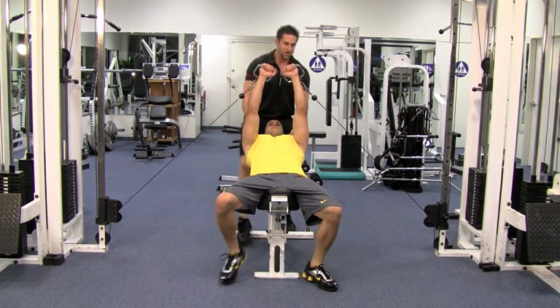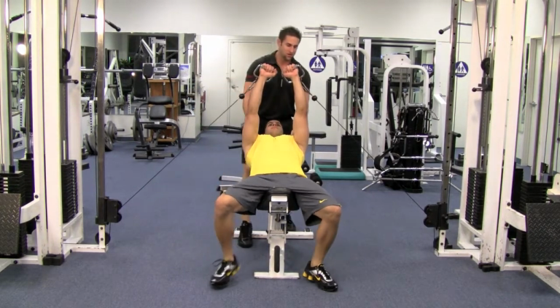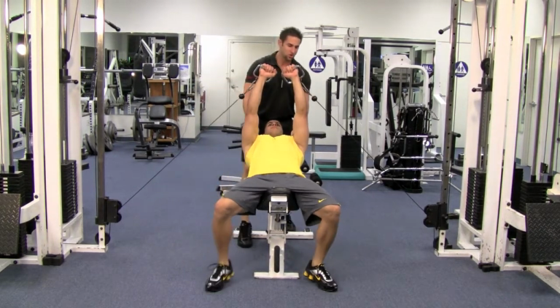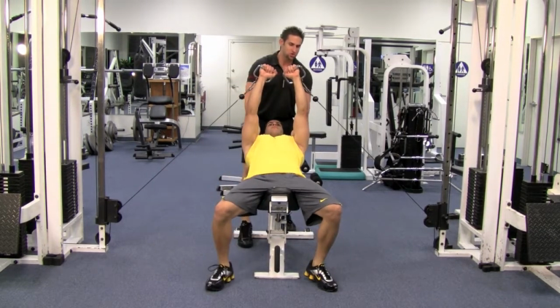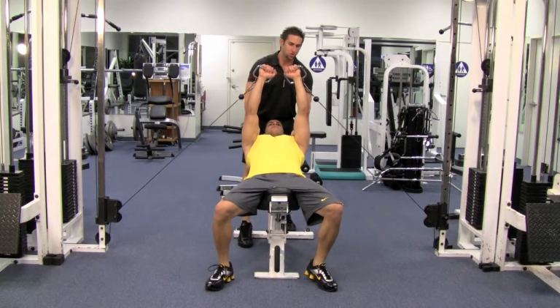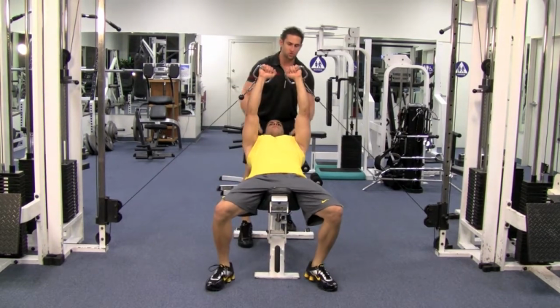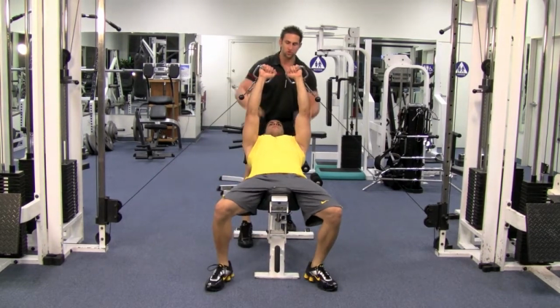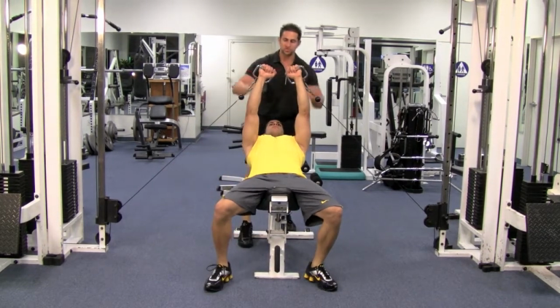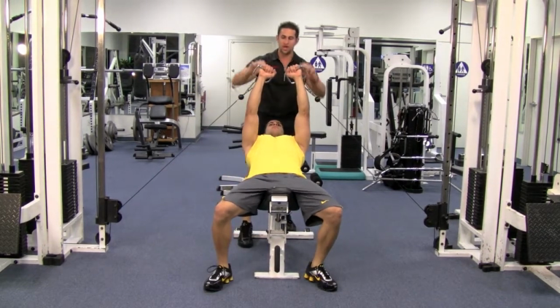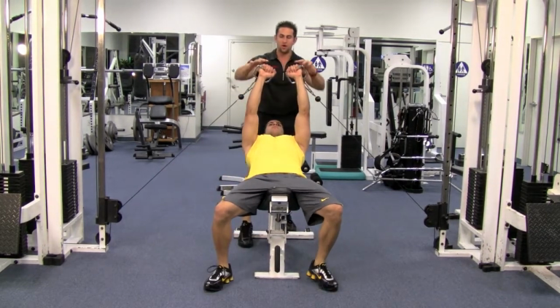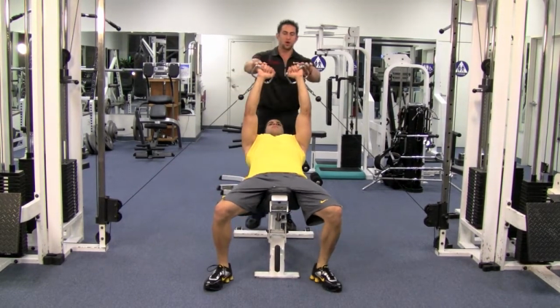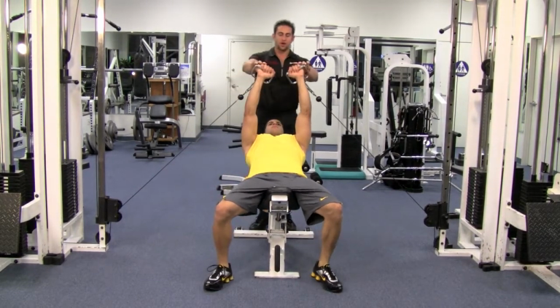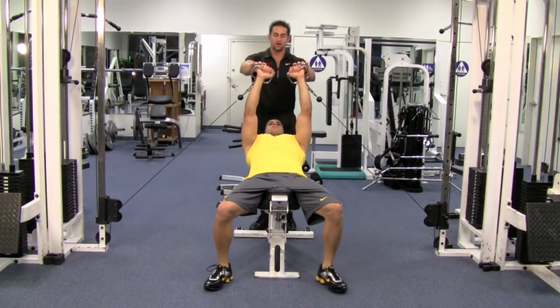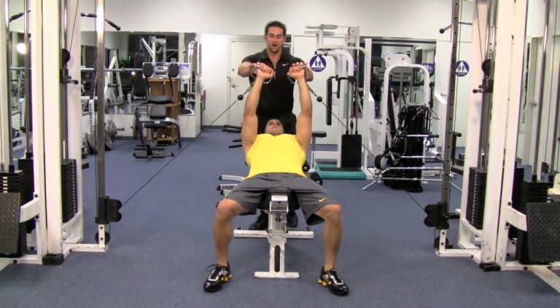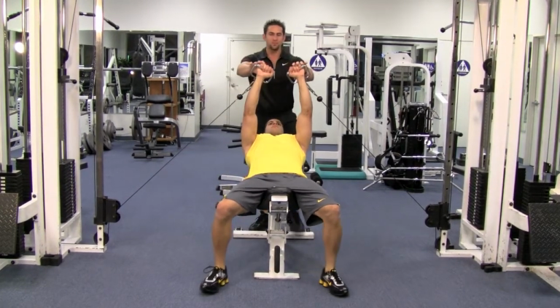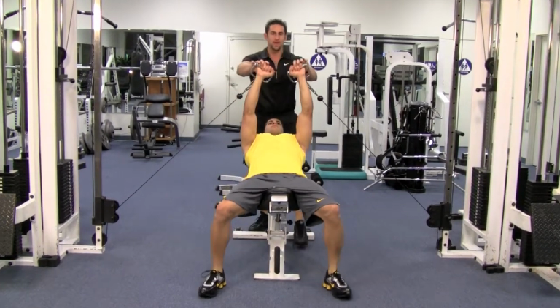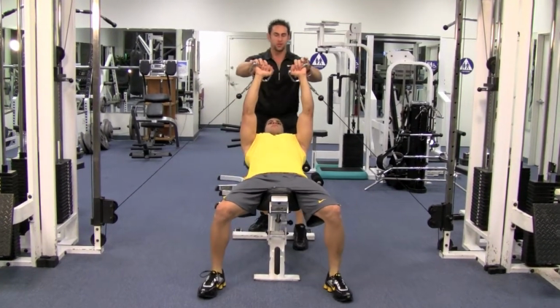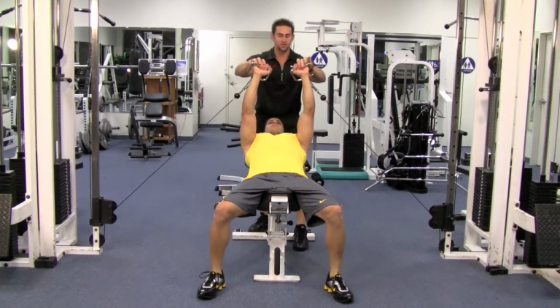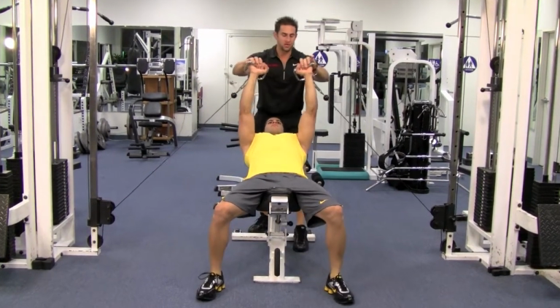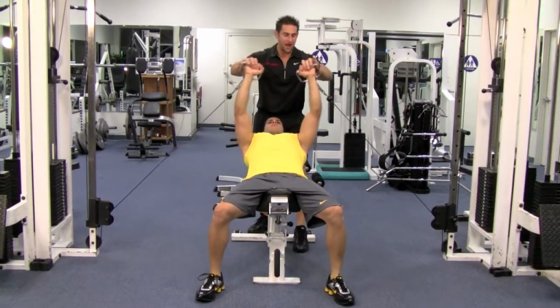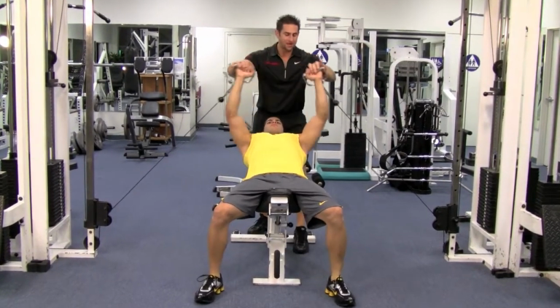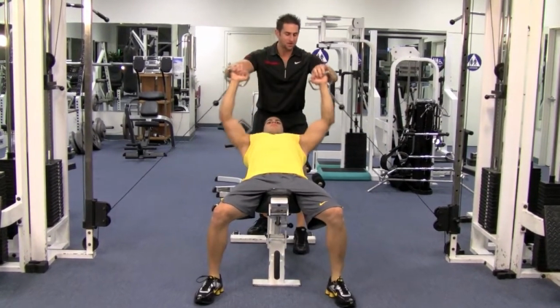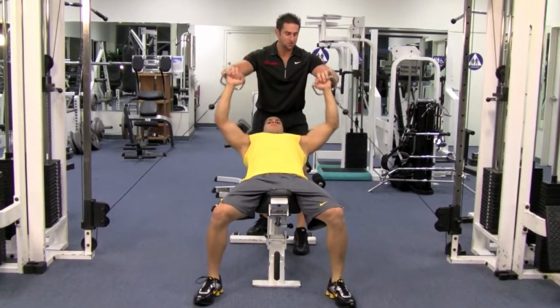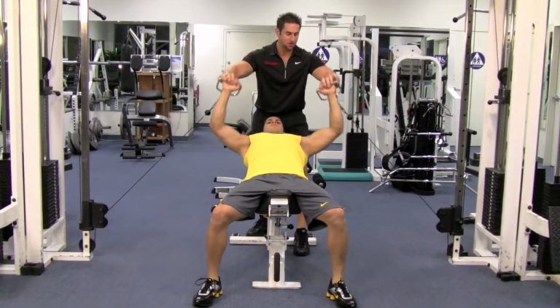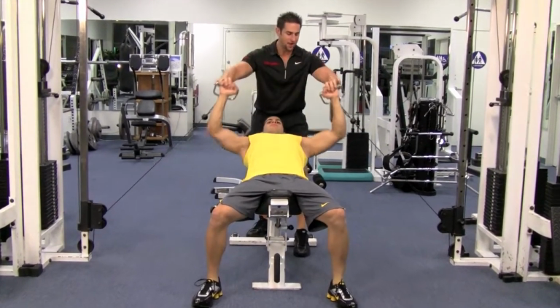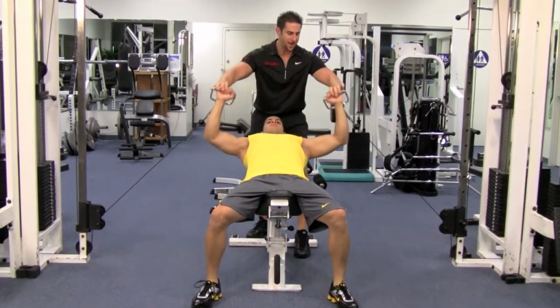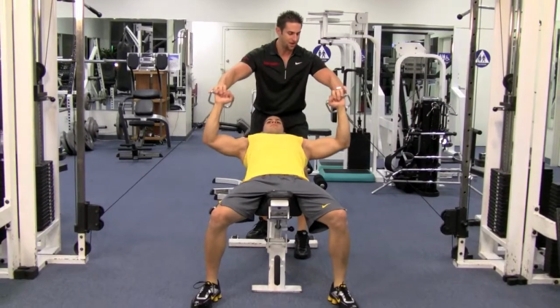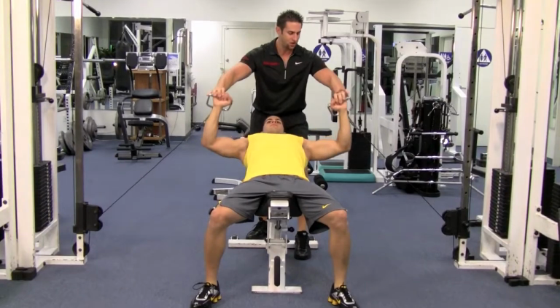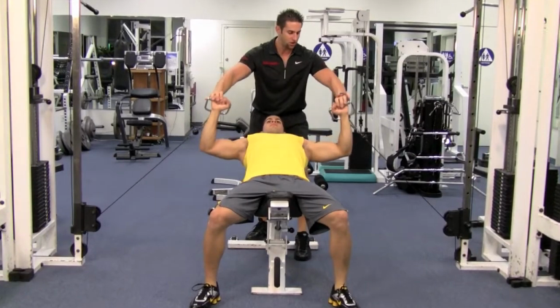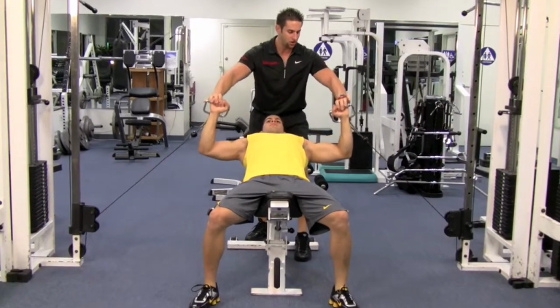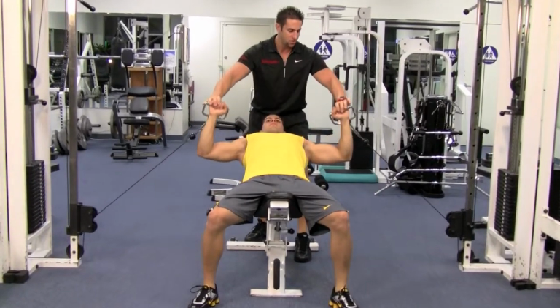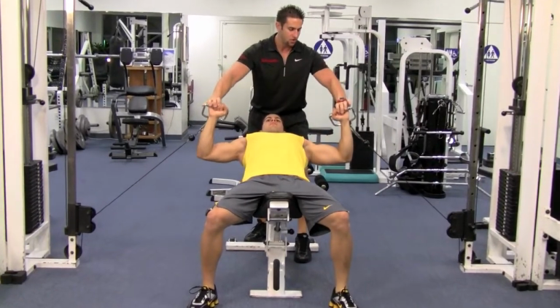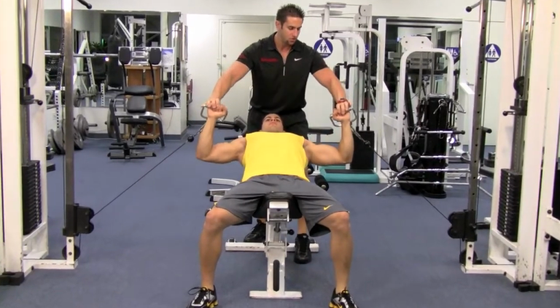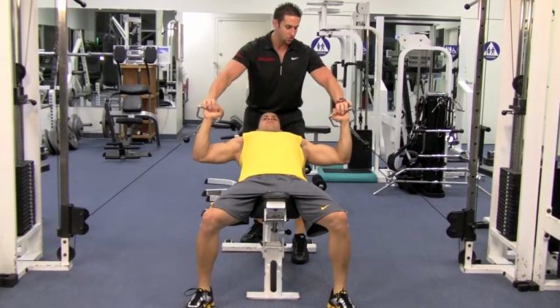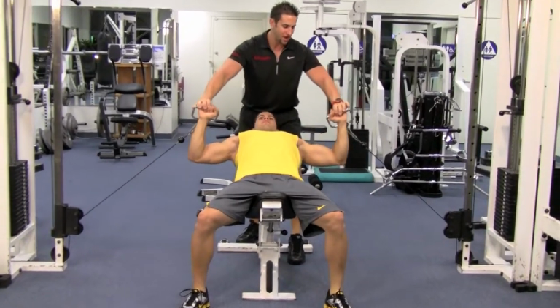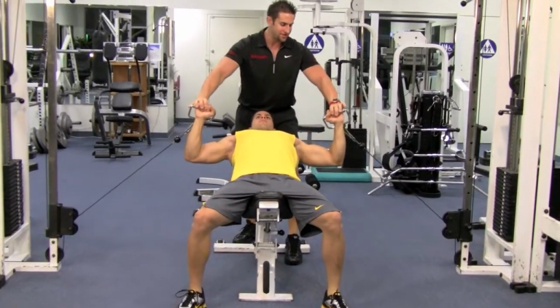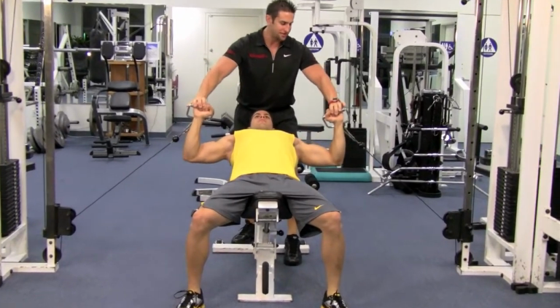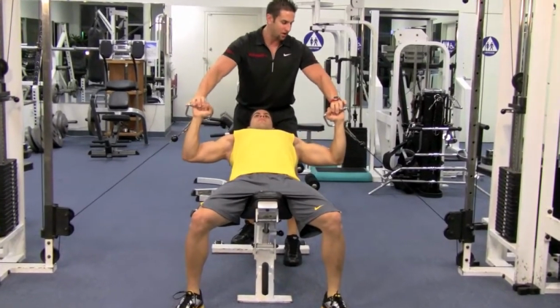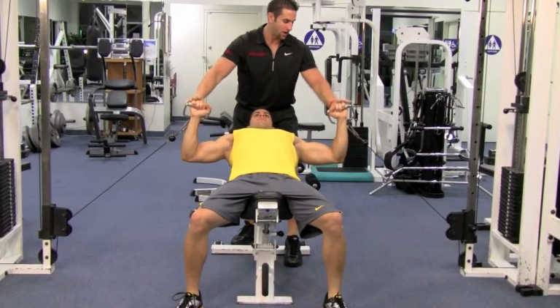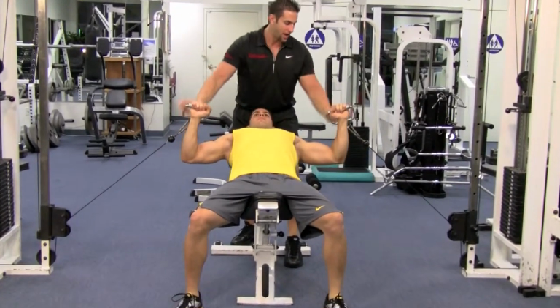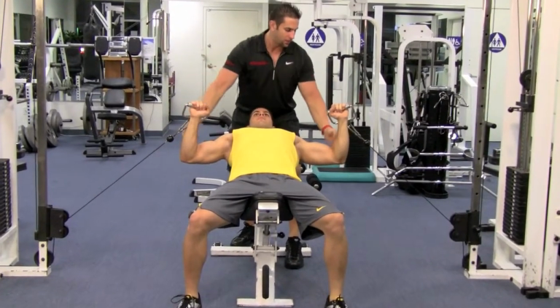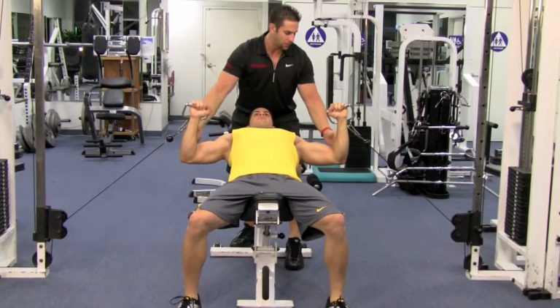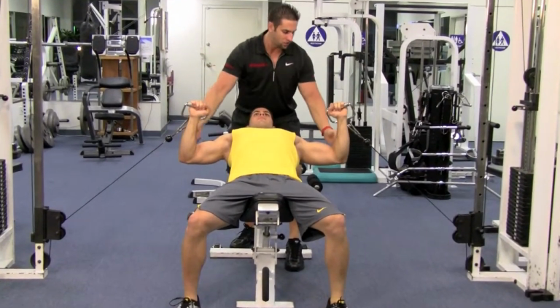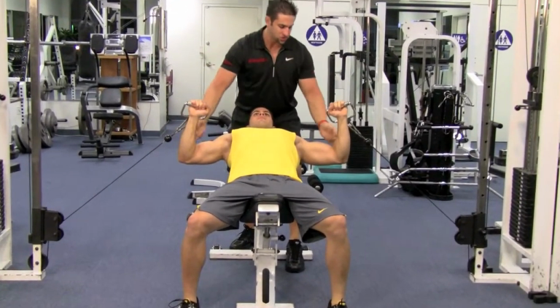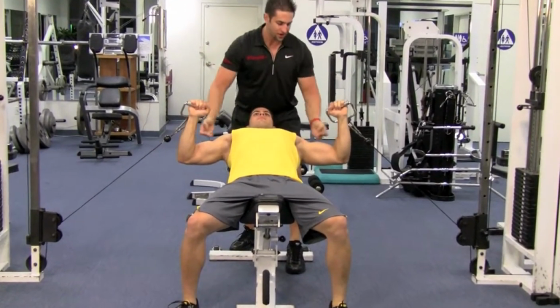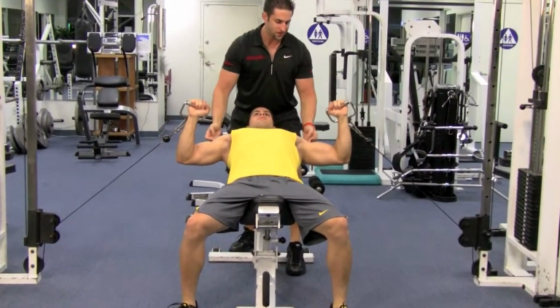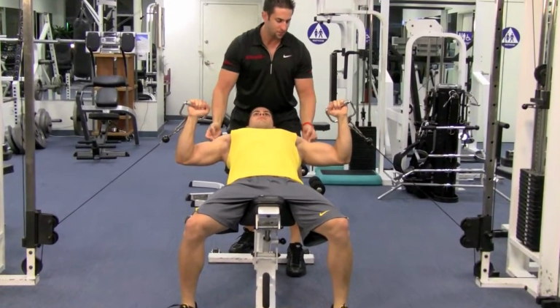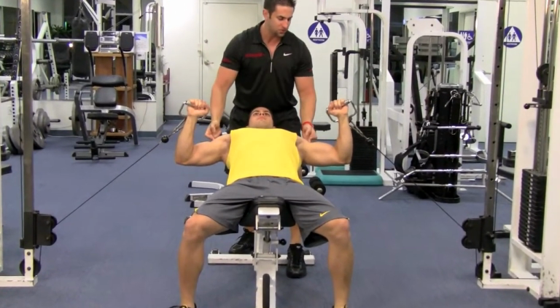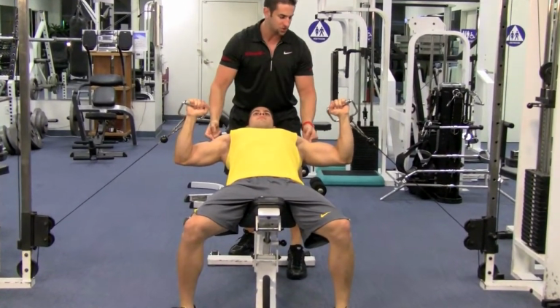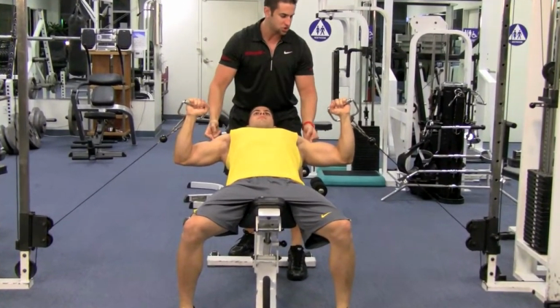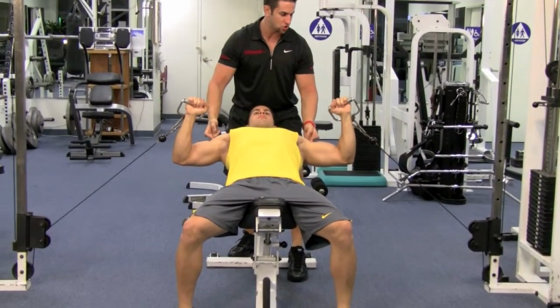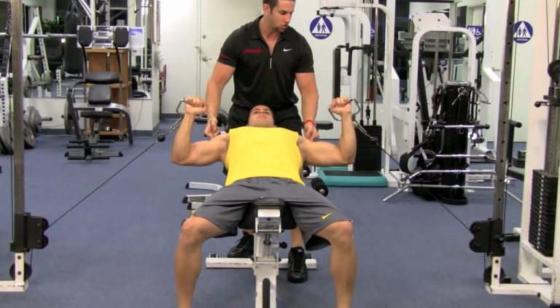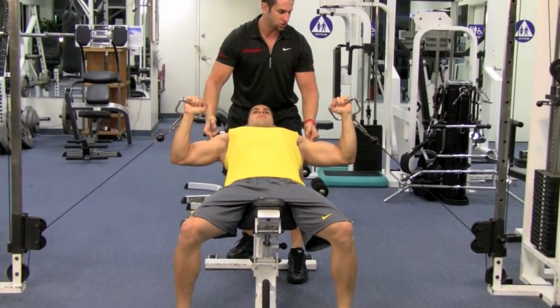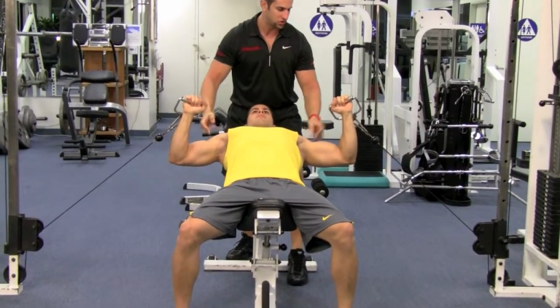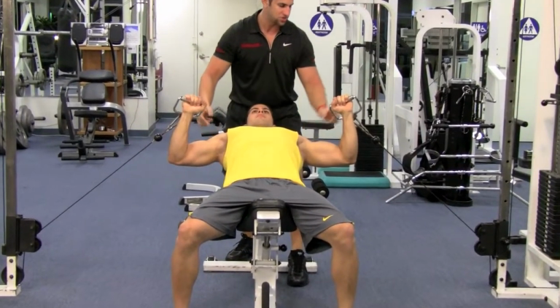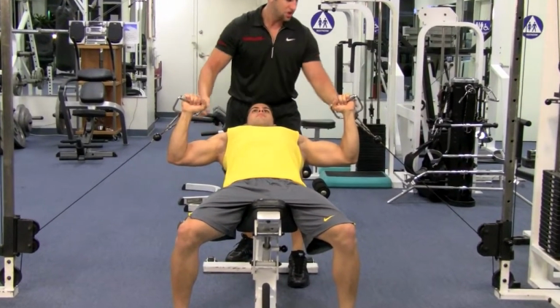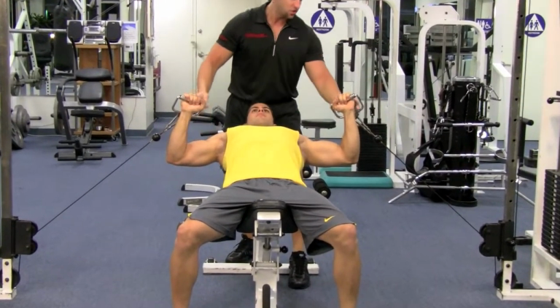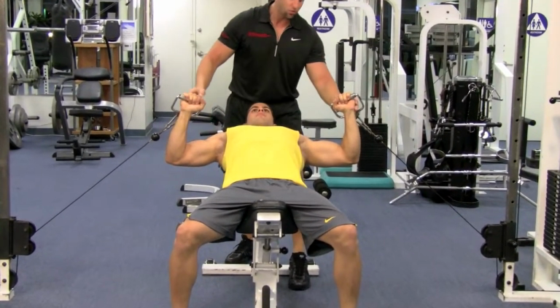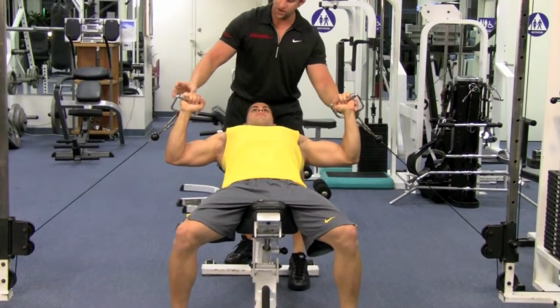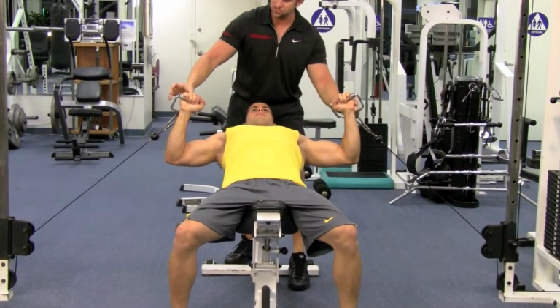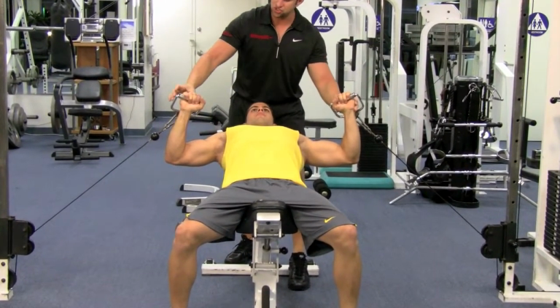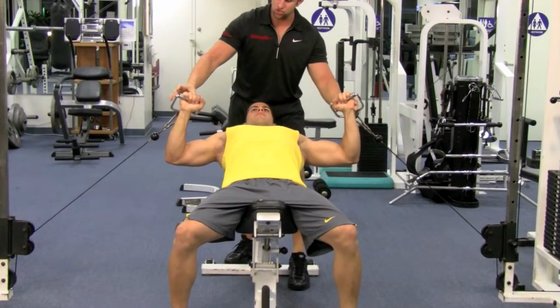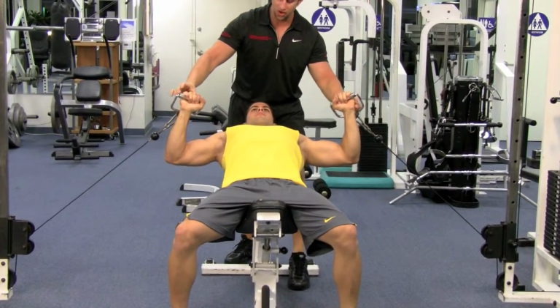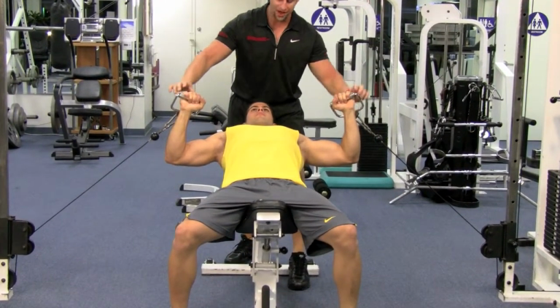Tuck your shoulders down. You're going to come down to a 90-degree angle — elbows lined up with the shoulders. Wrists straight.